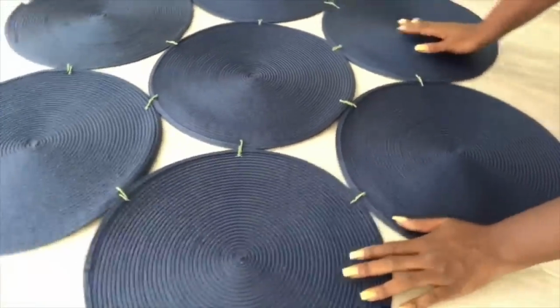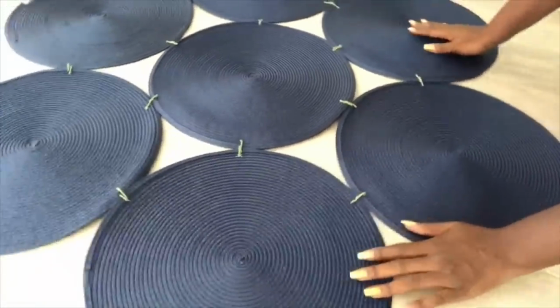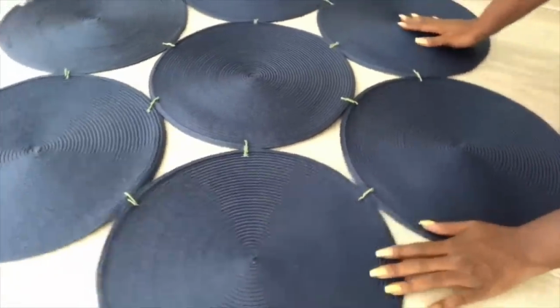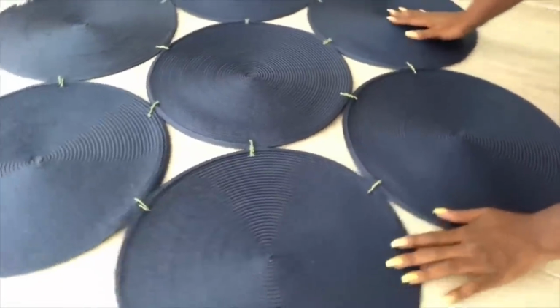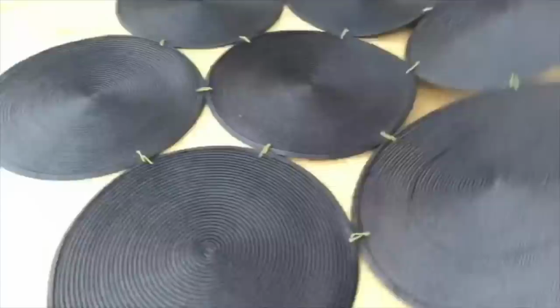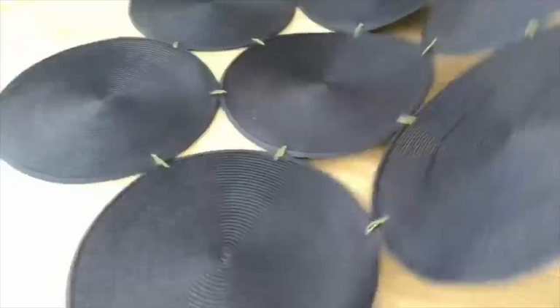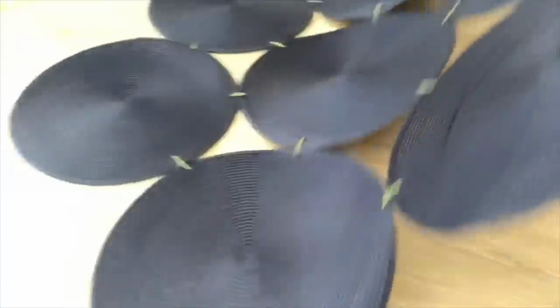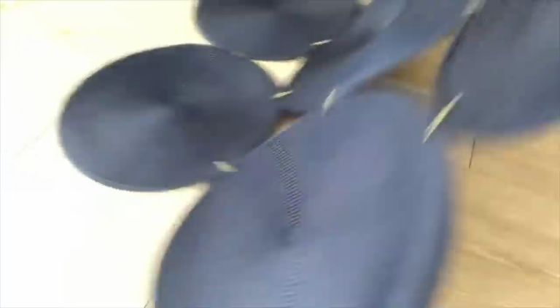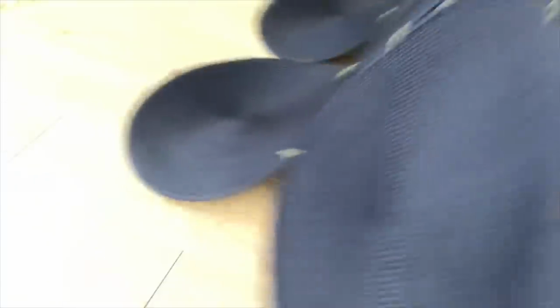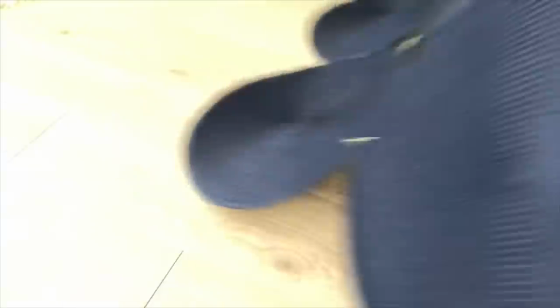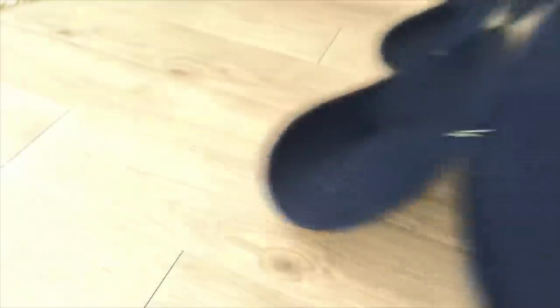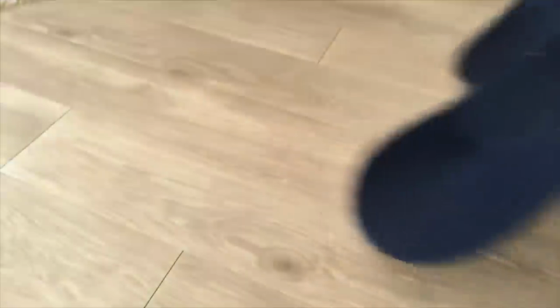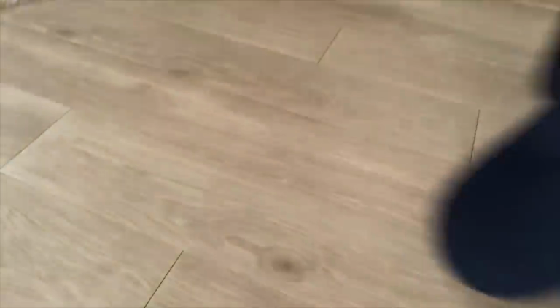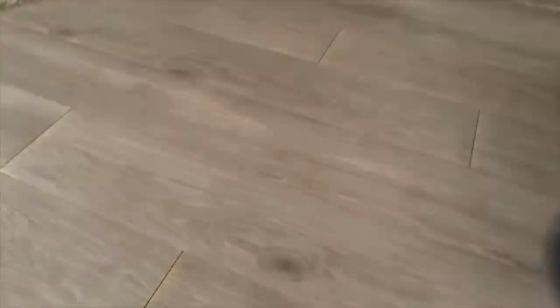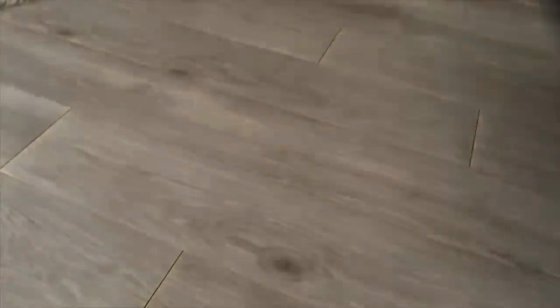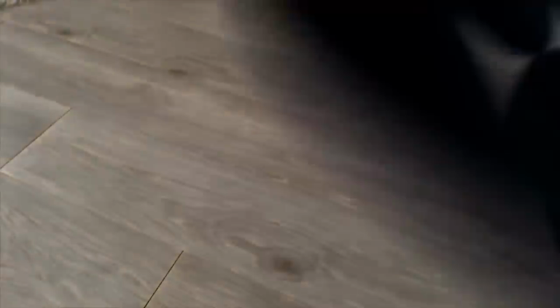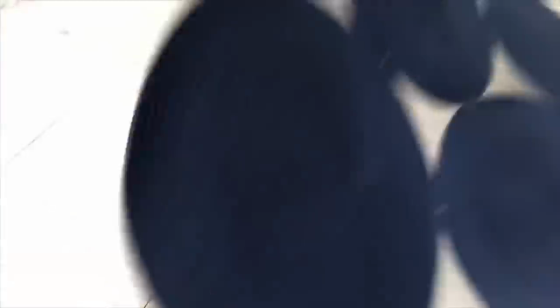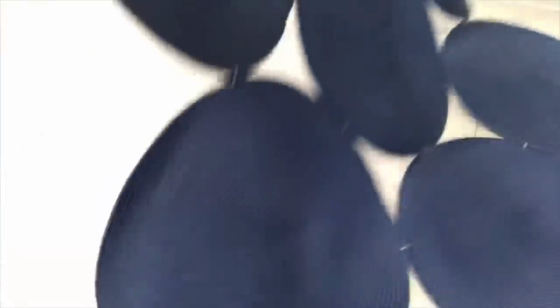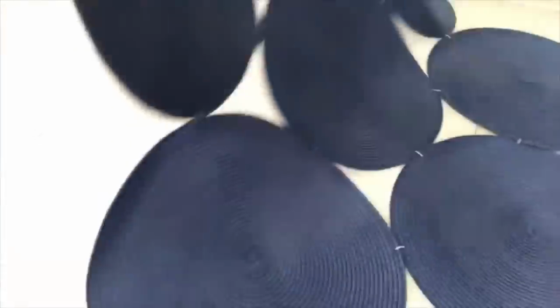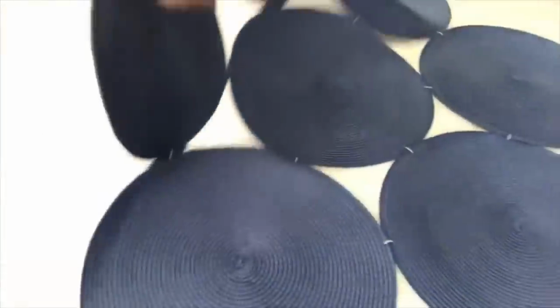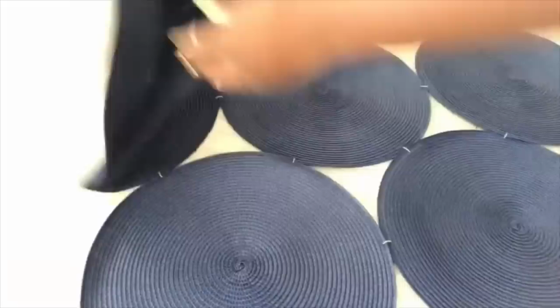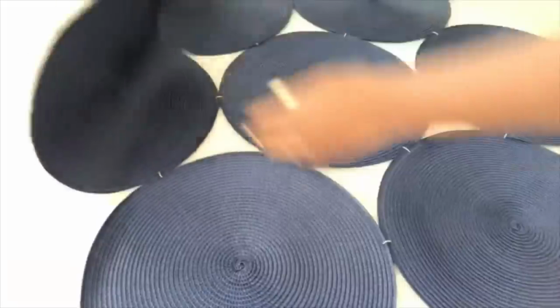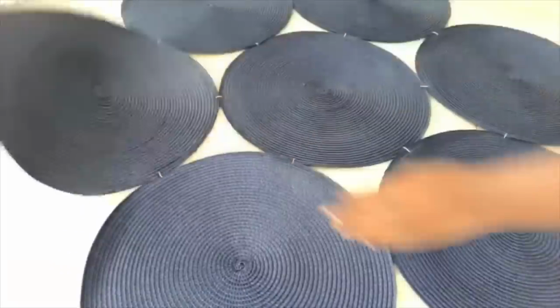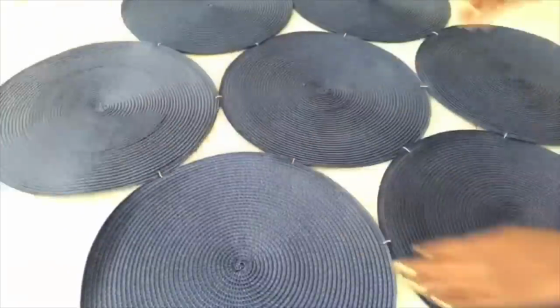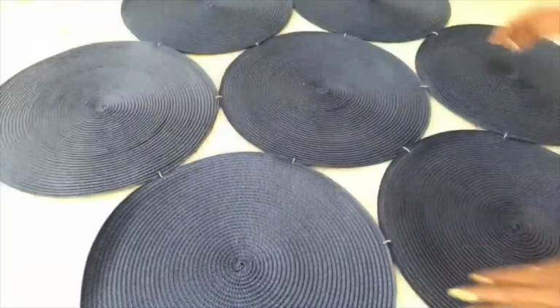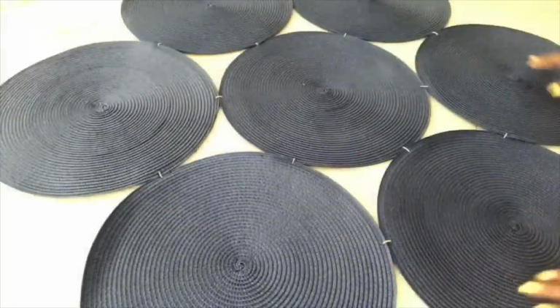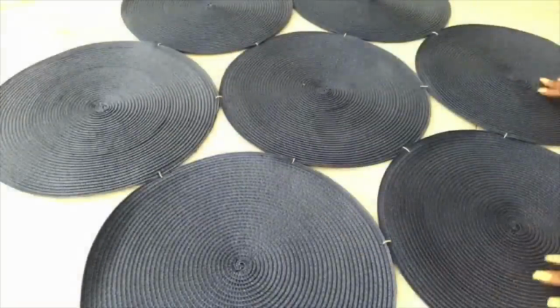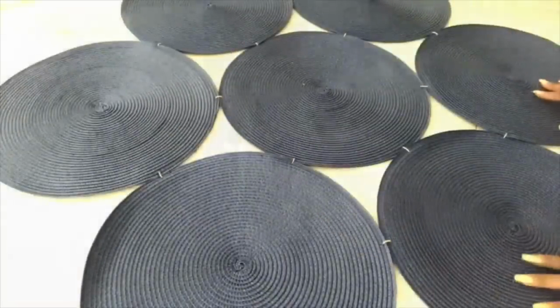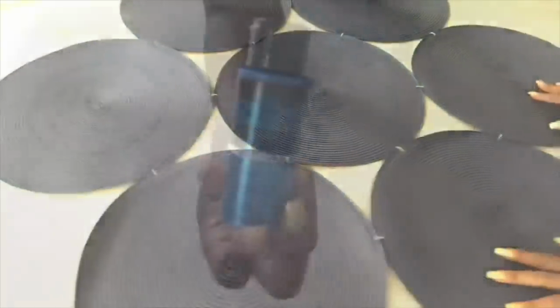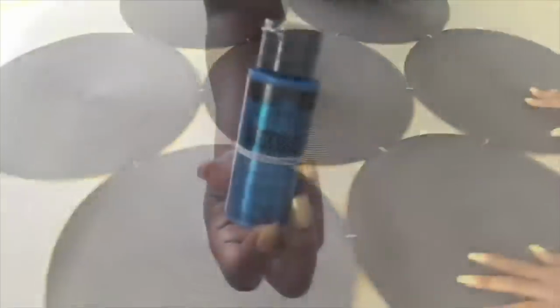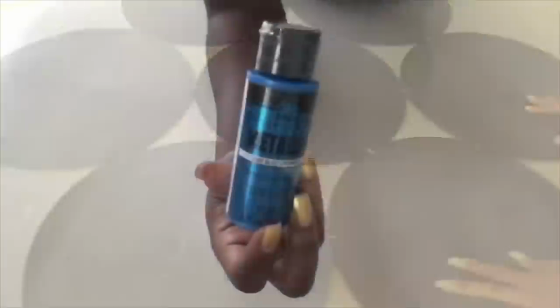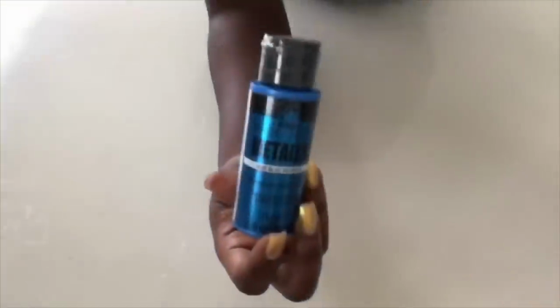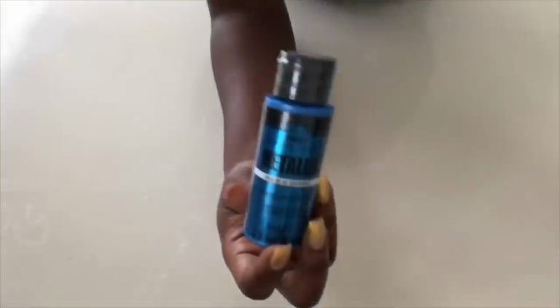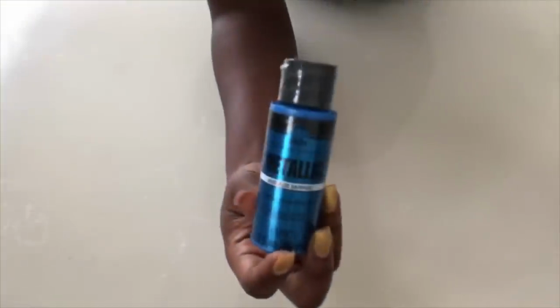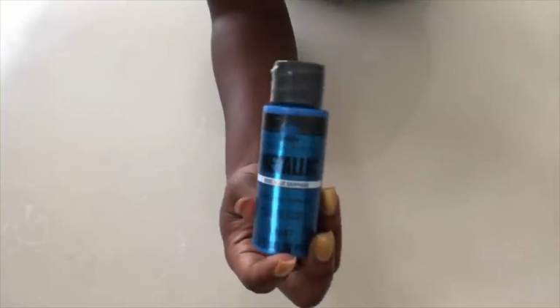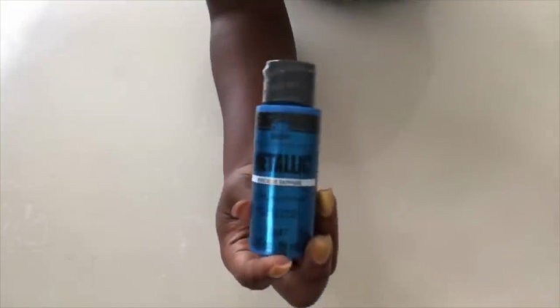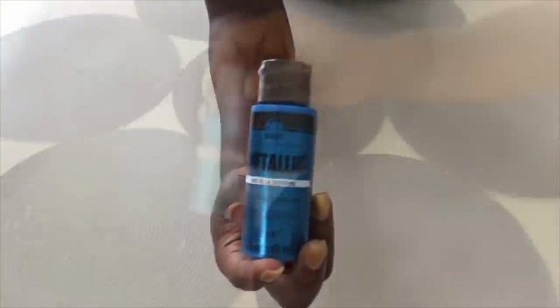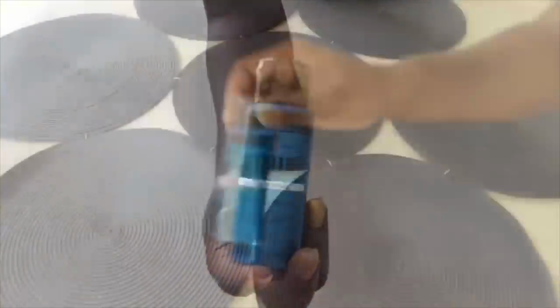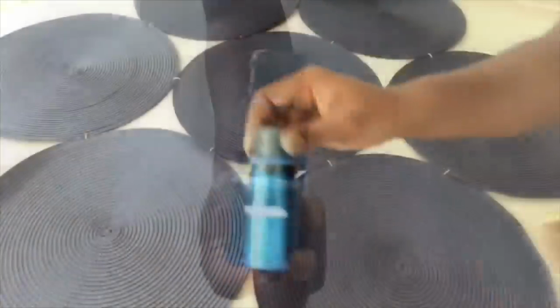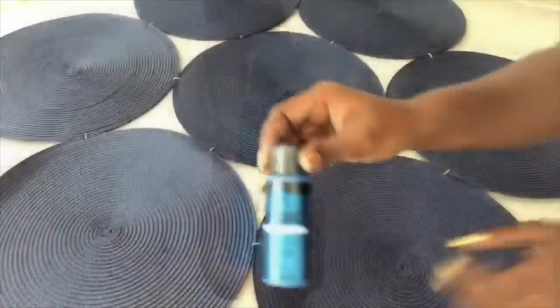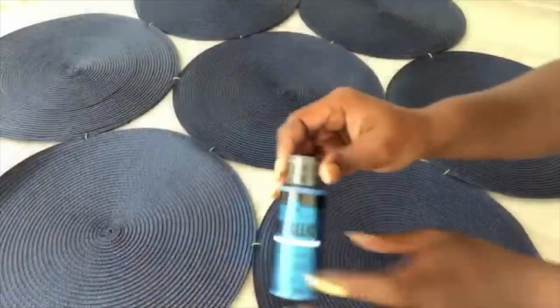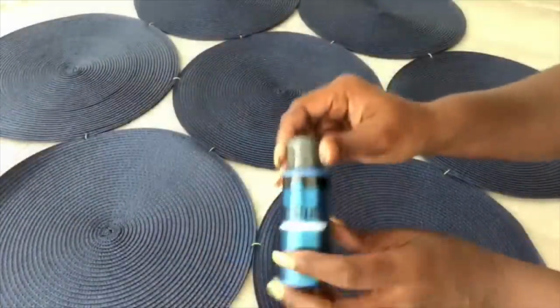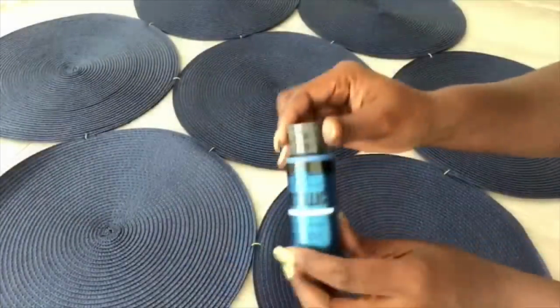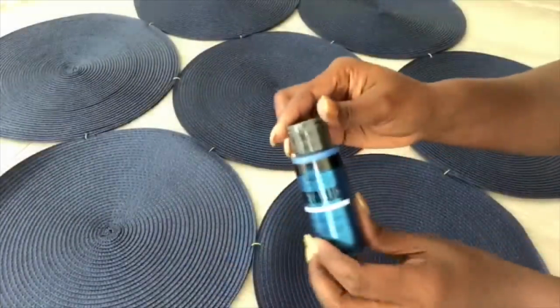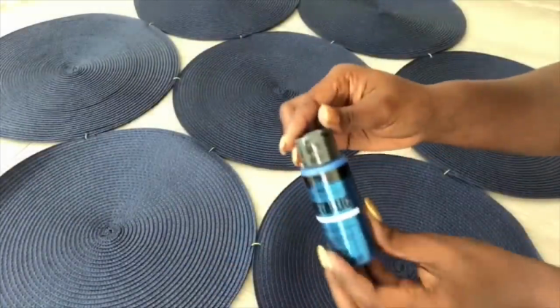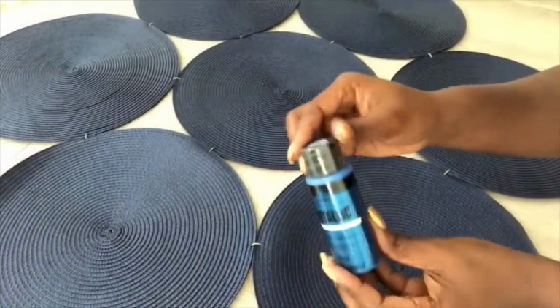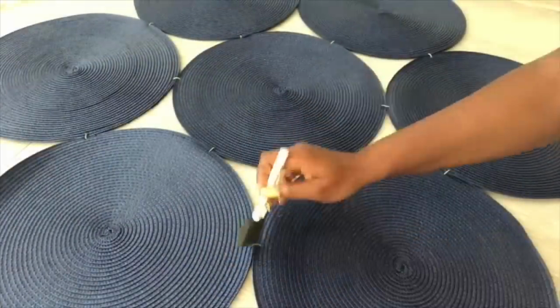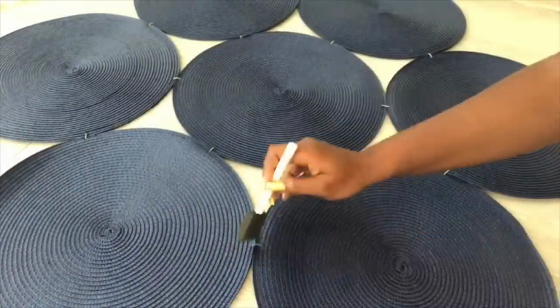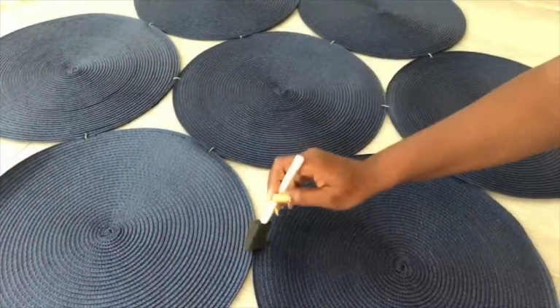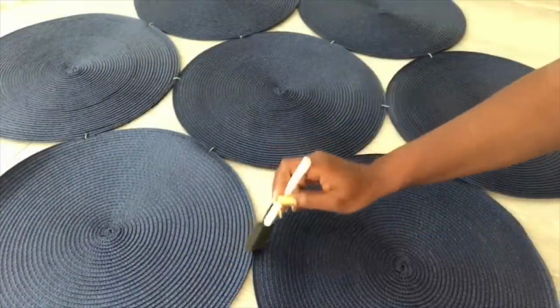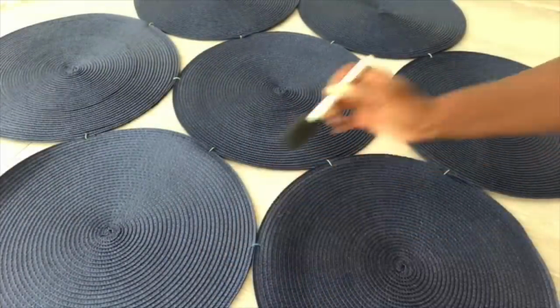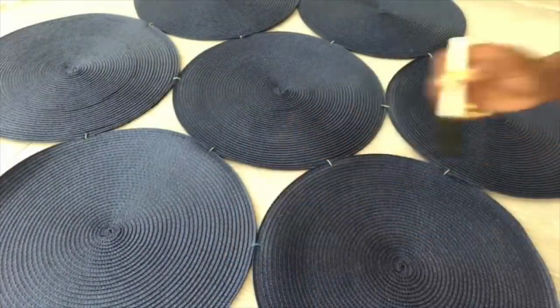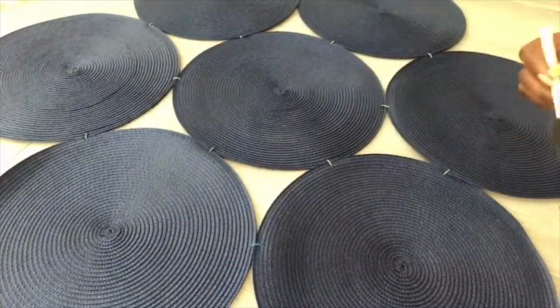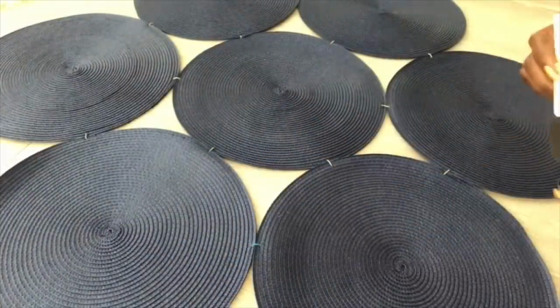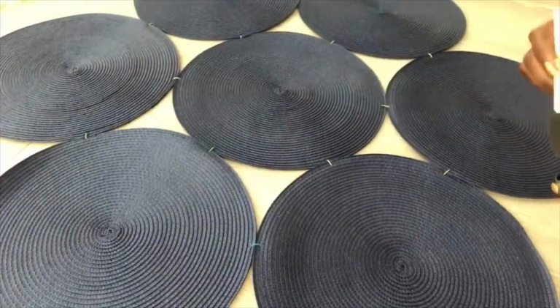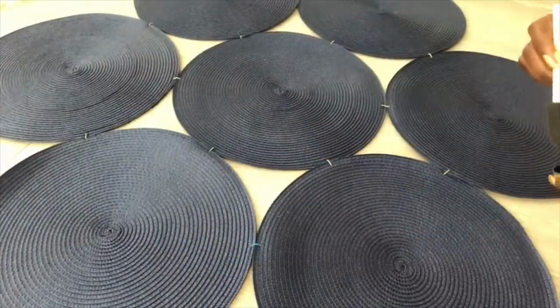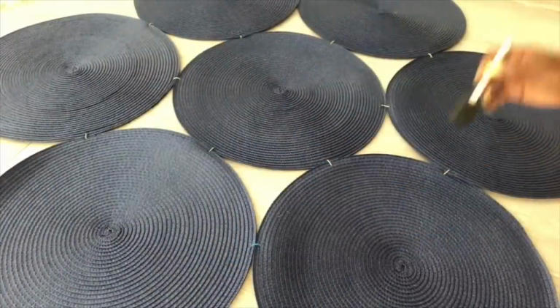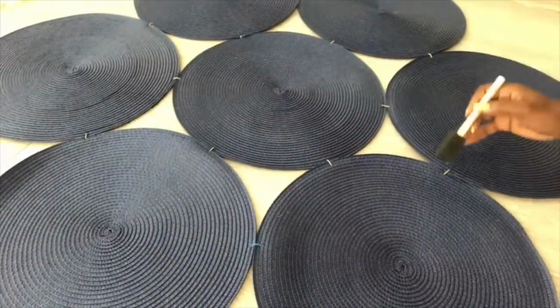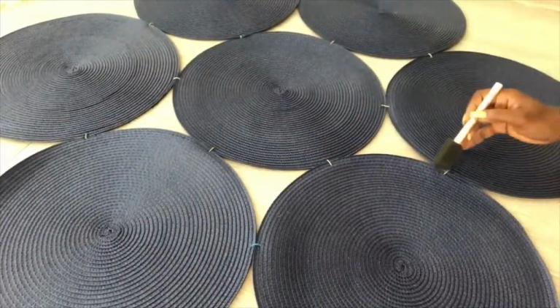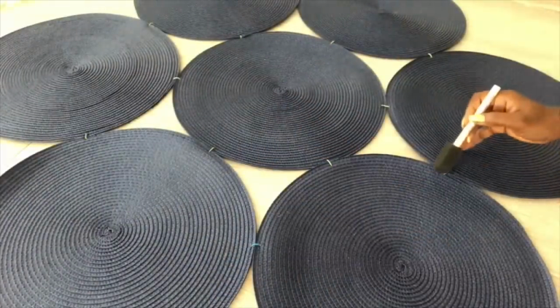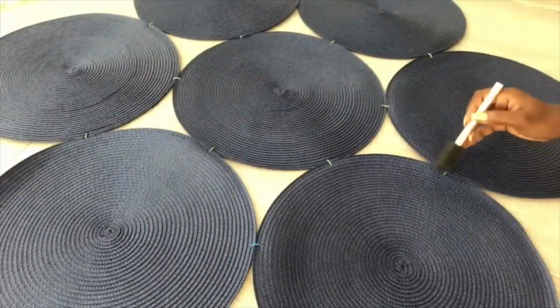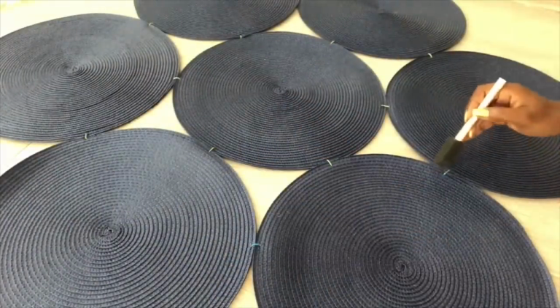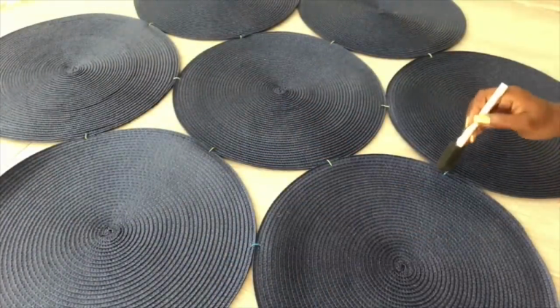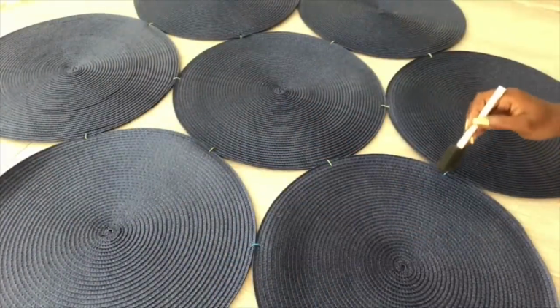When I was done, I turned it over and then used a different shade of blue to touch up where the floral wires are, just to make it look interesting.